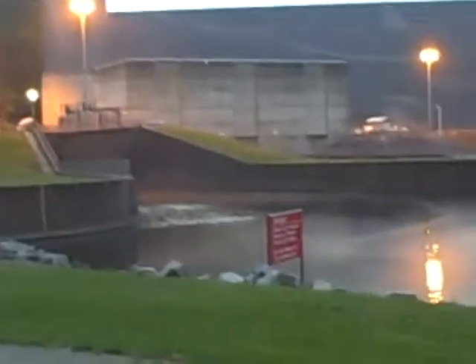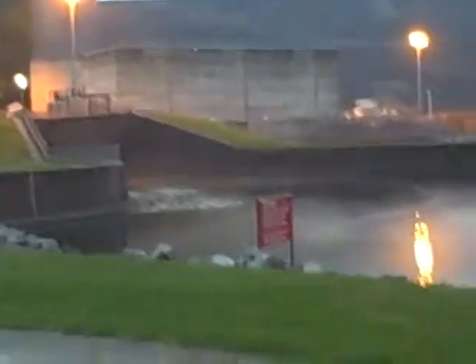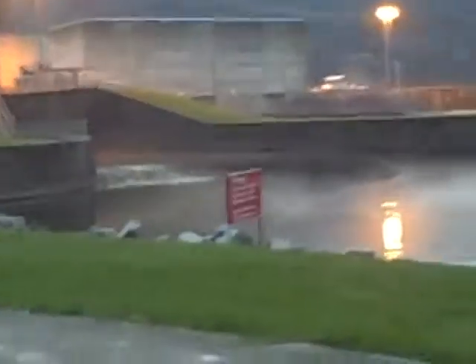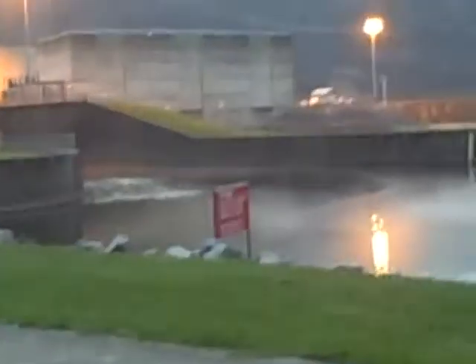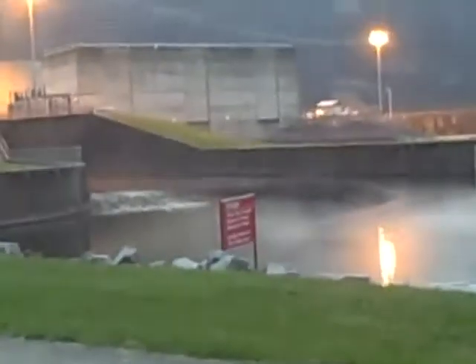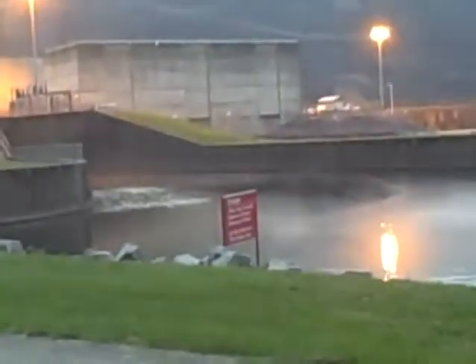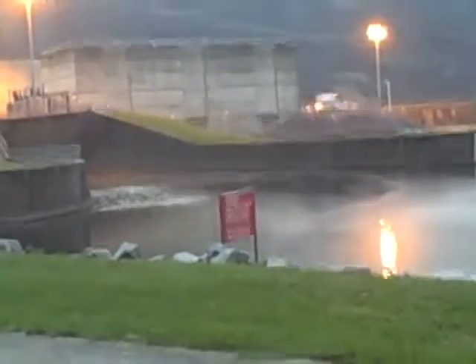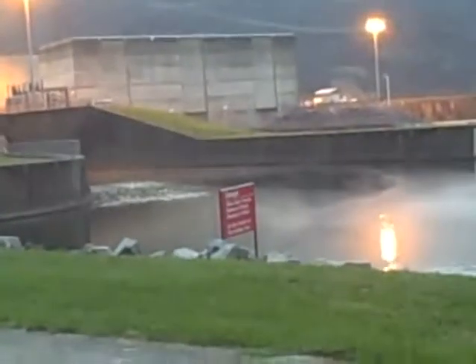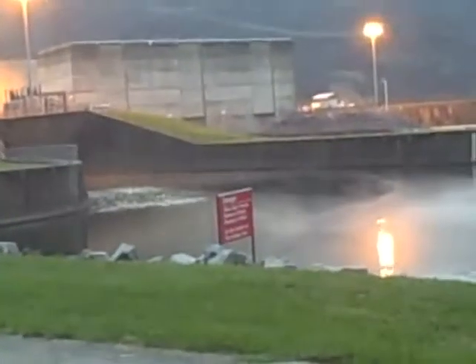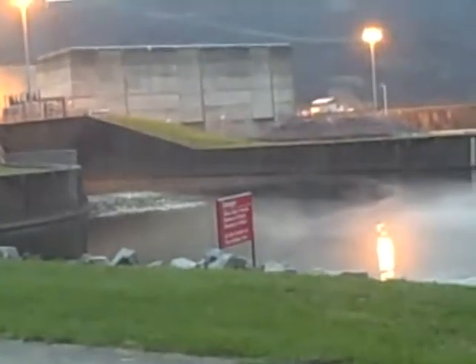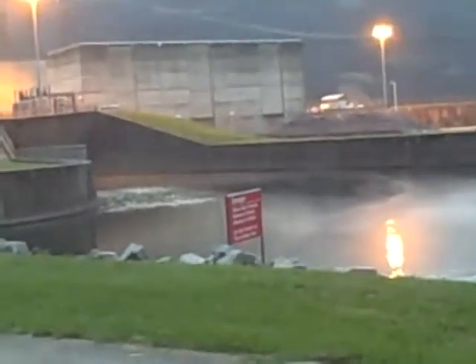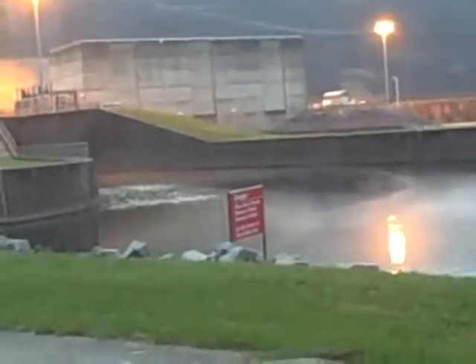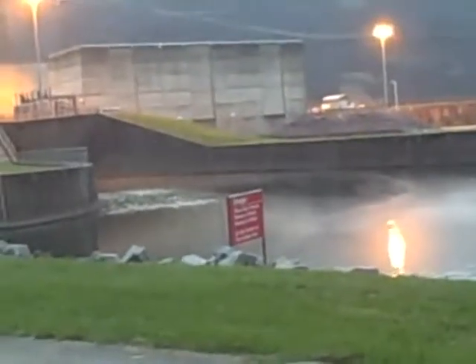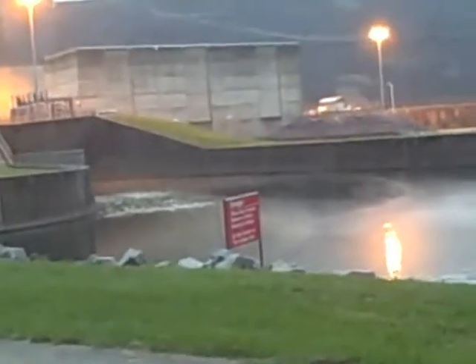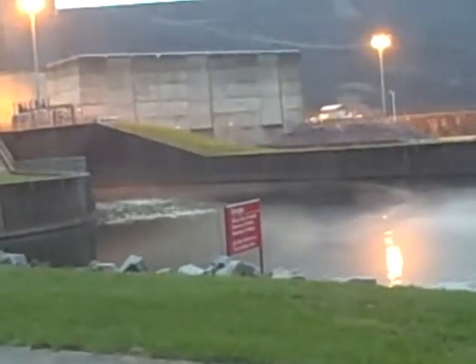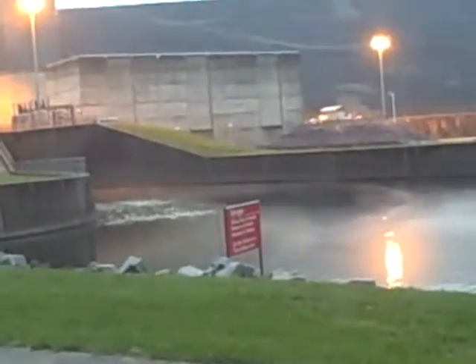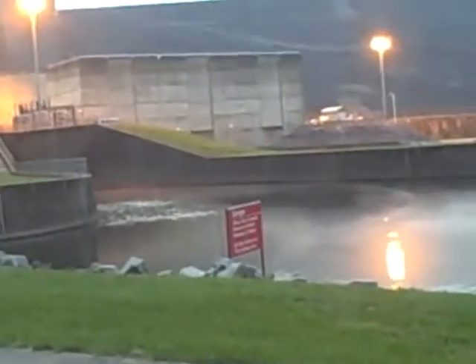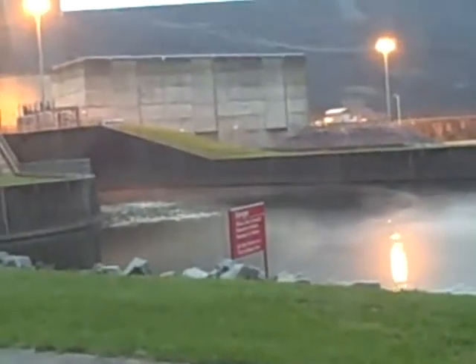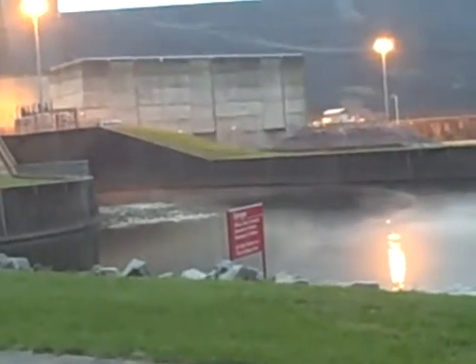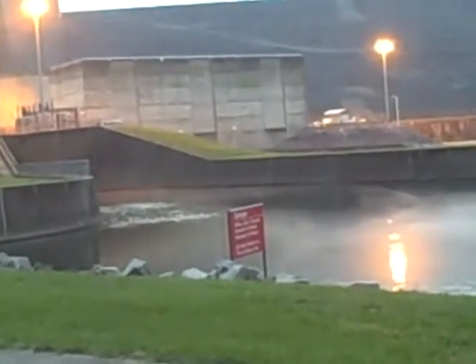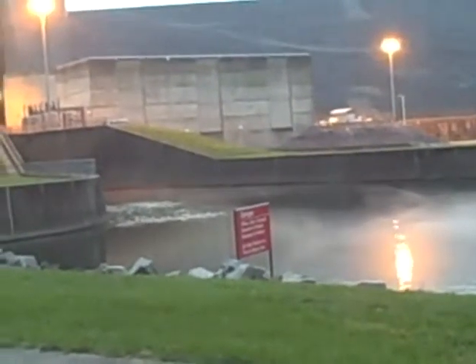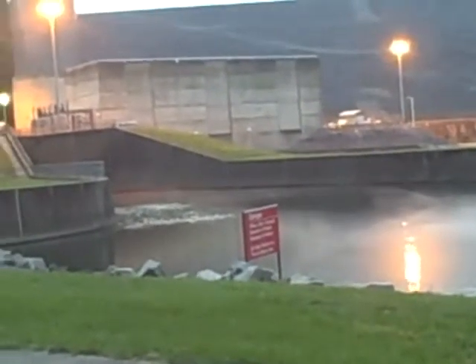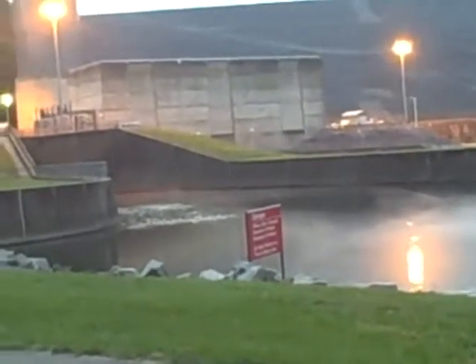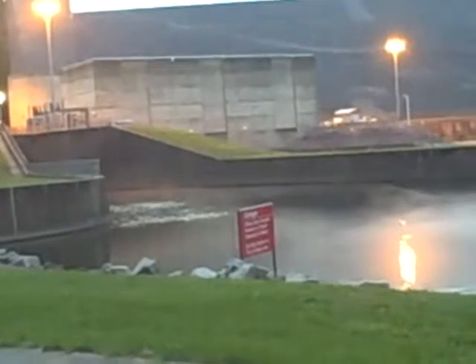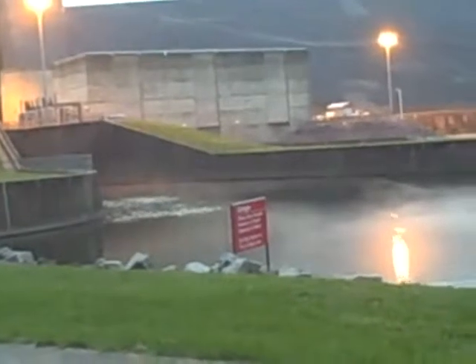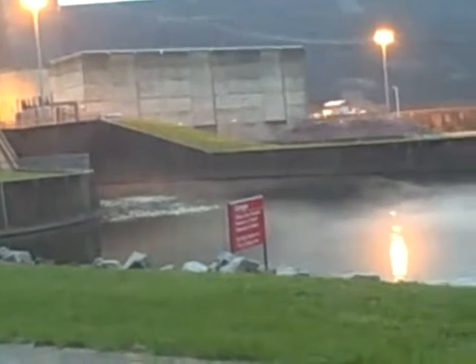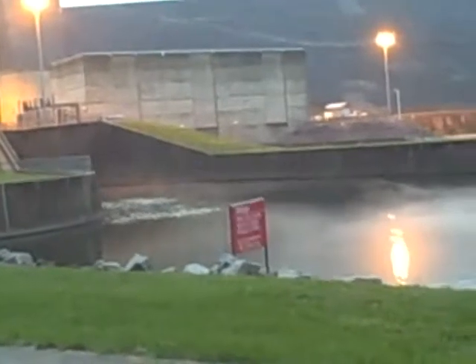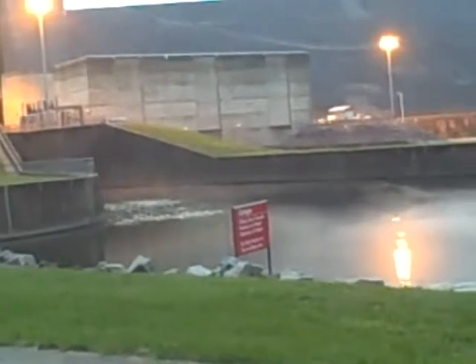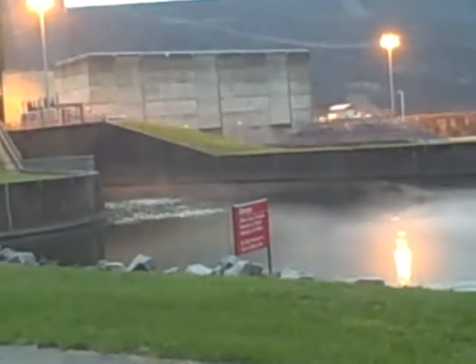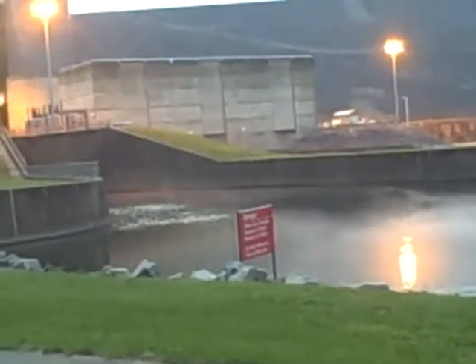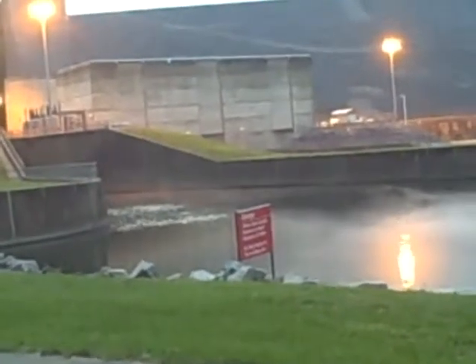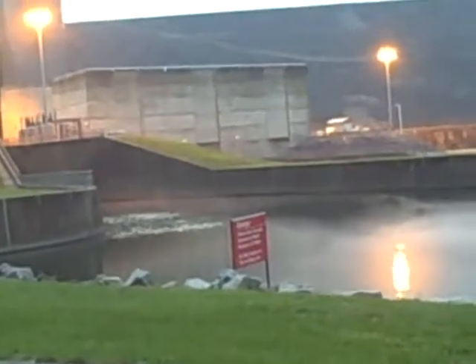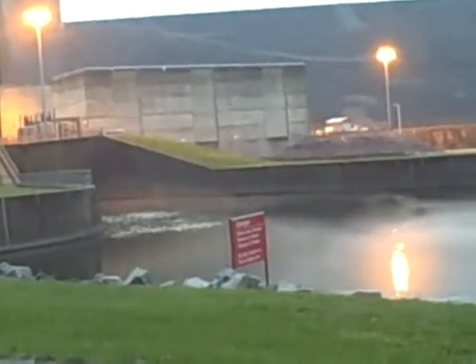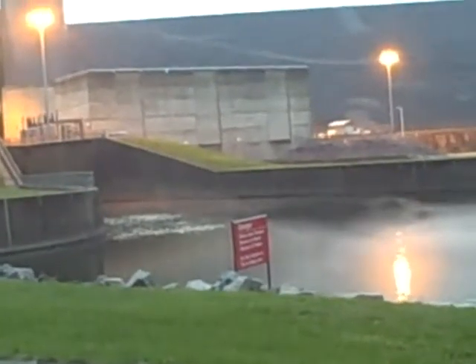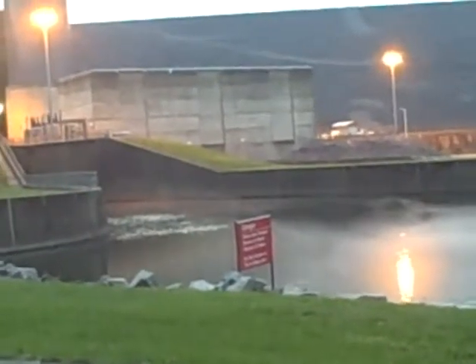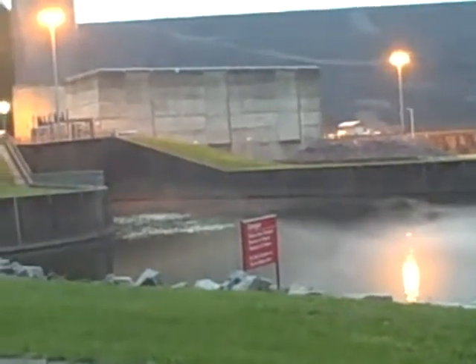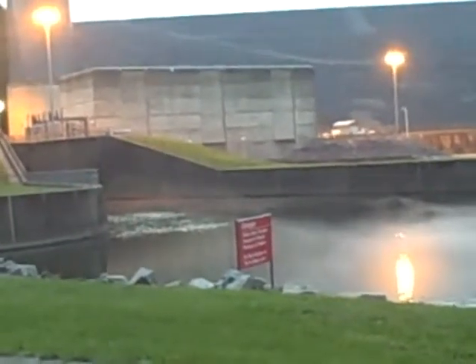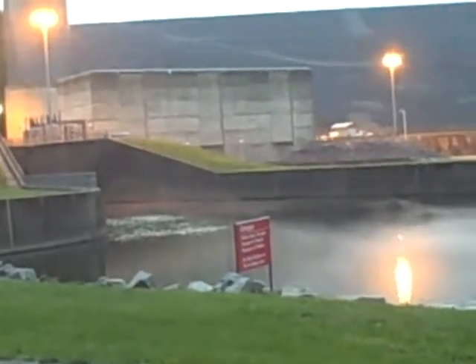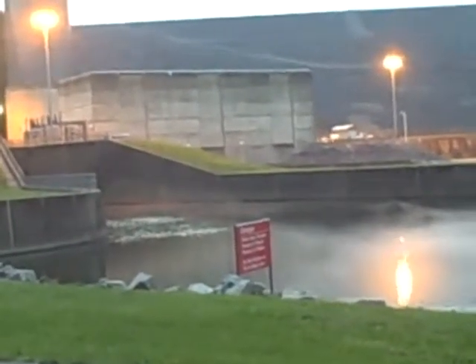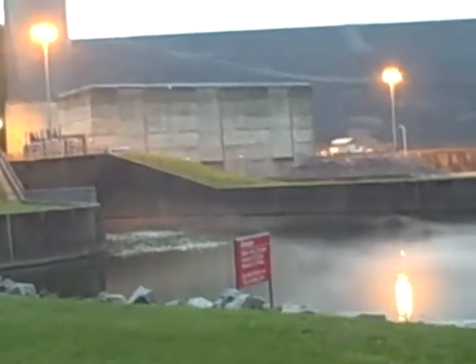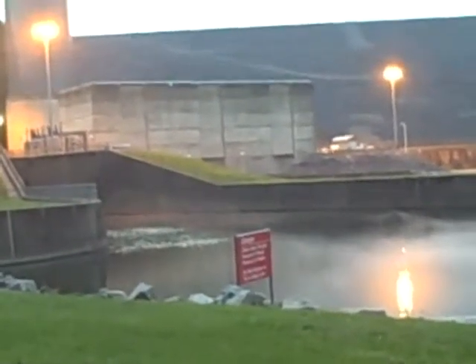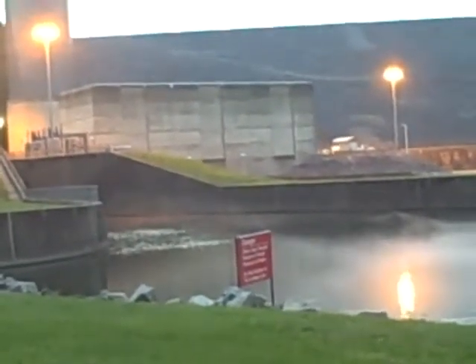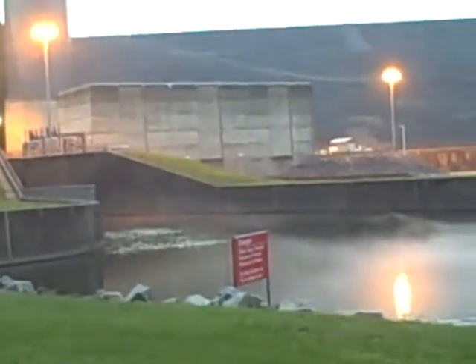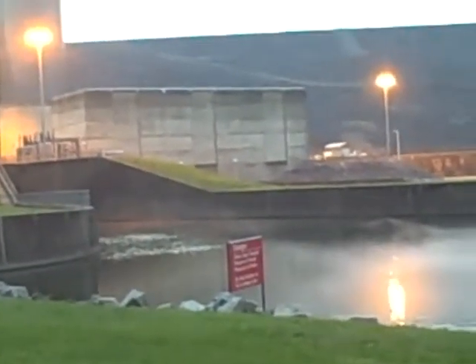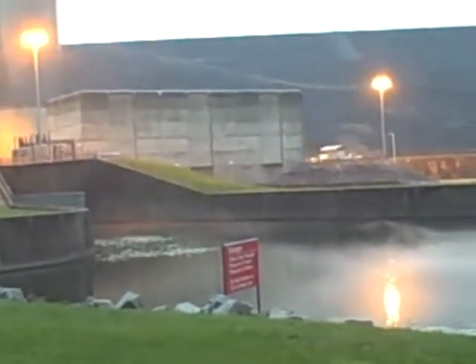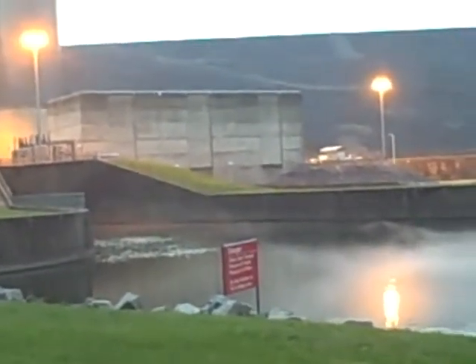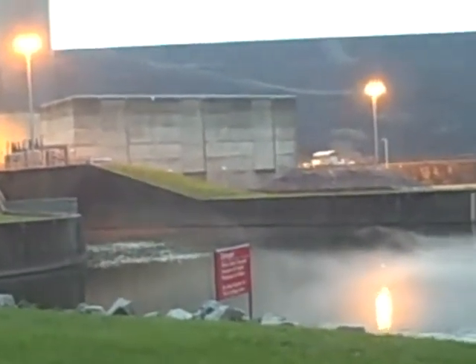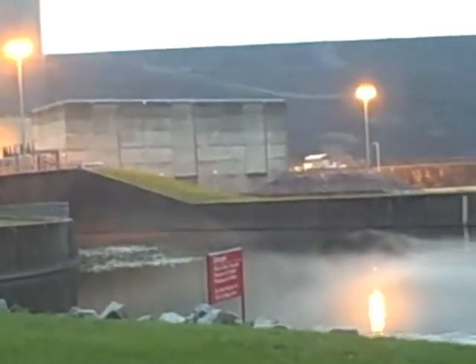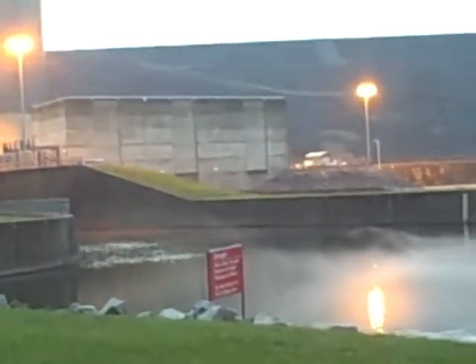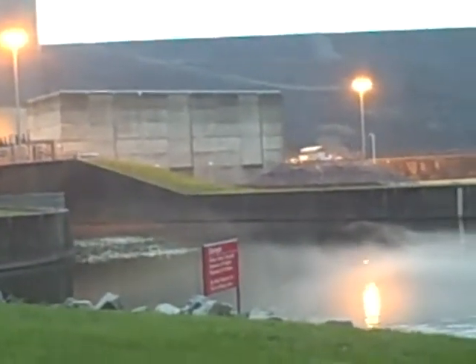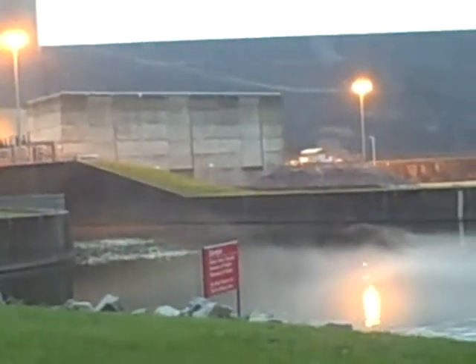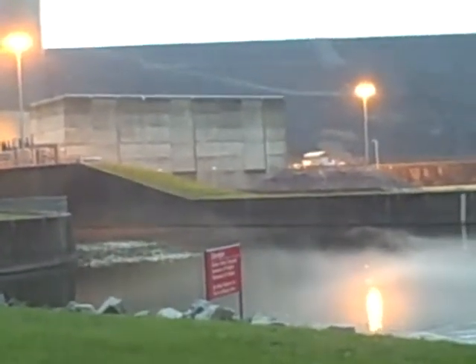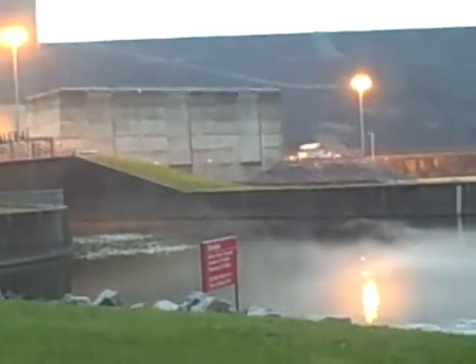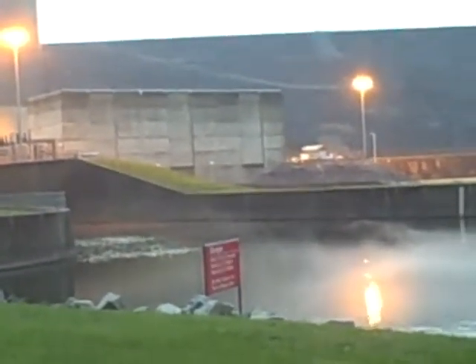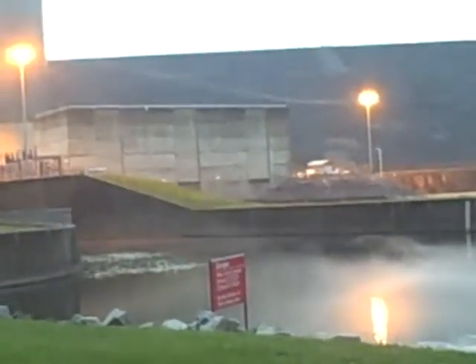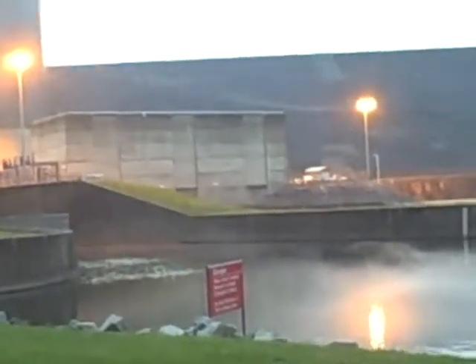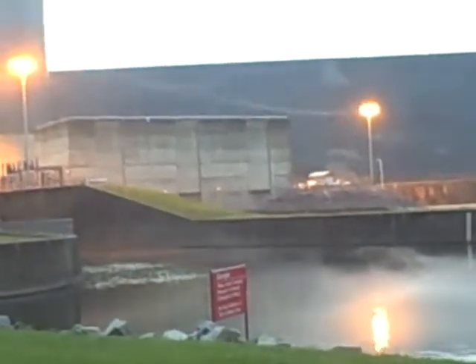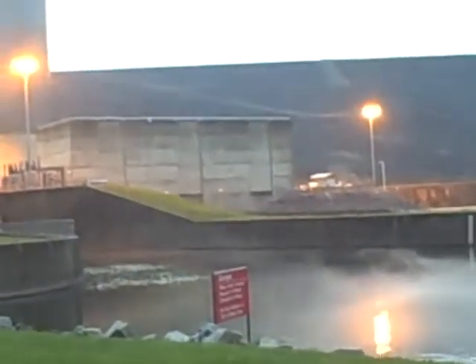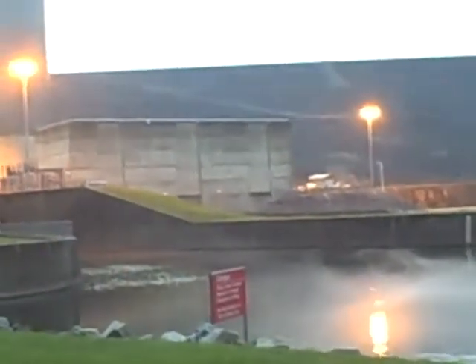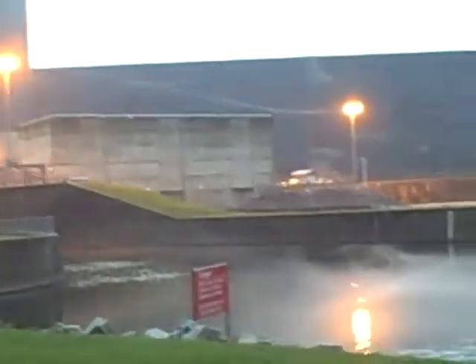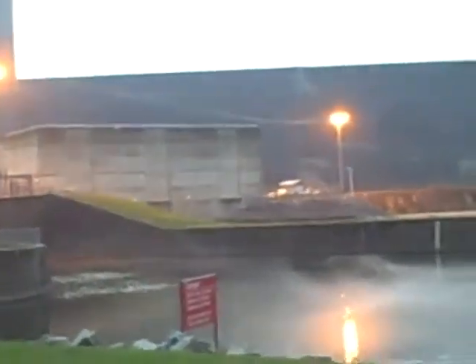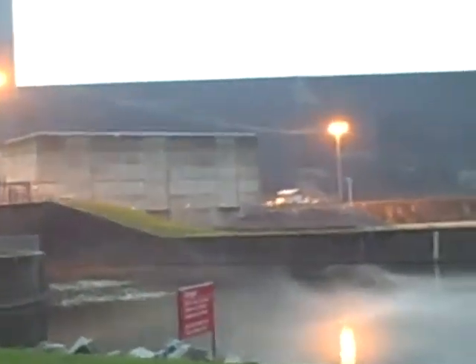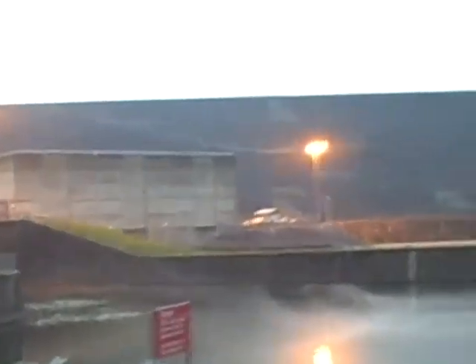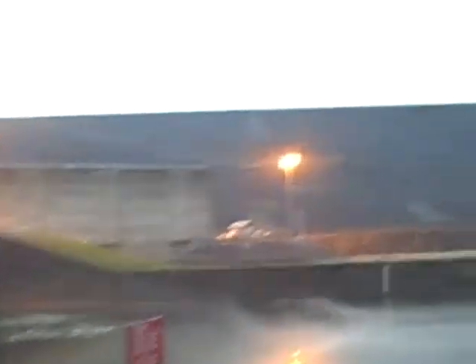Big generators. It's got two sluiceways. The sluiceways are 25 feet in diameter. There's two of them.